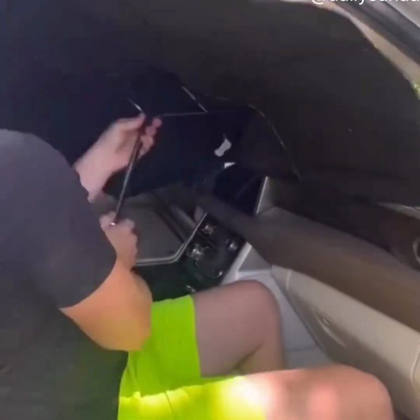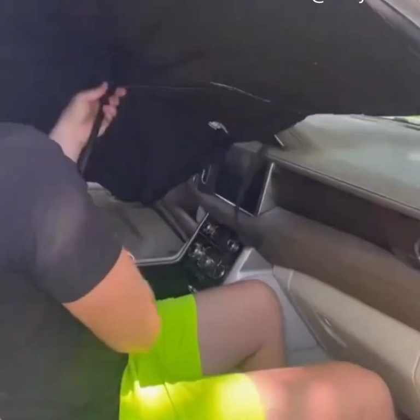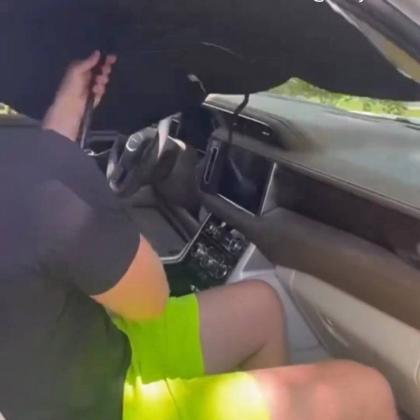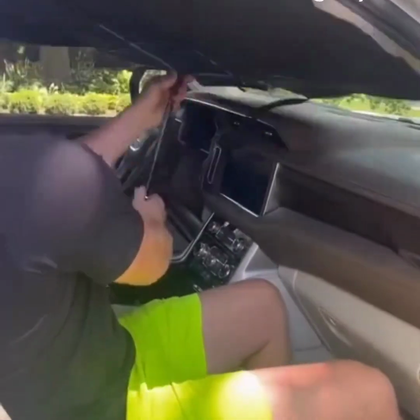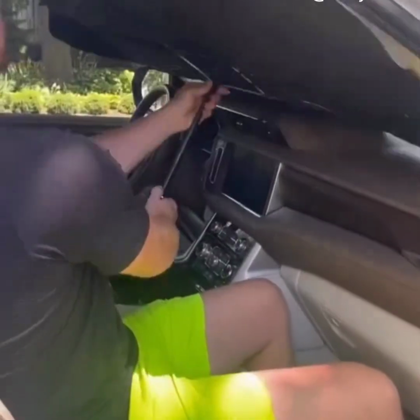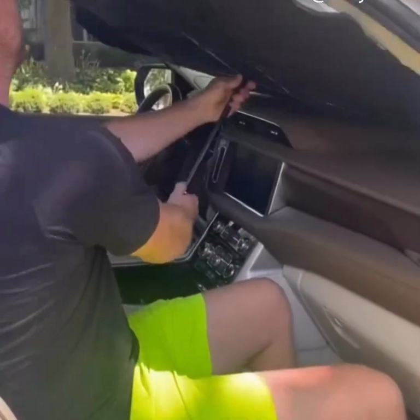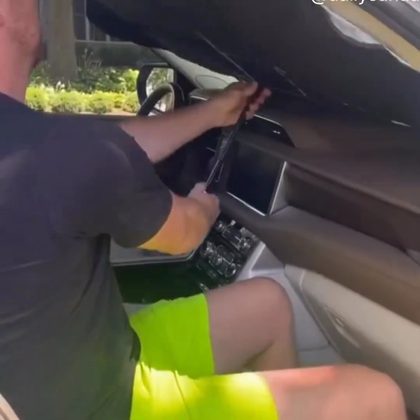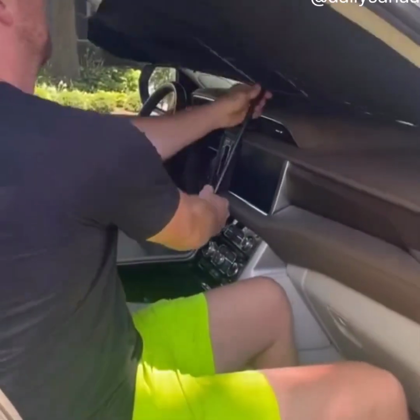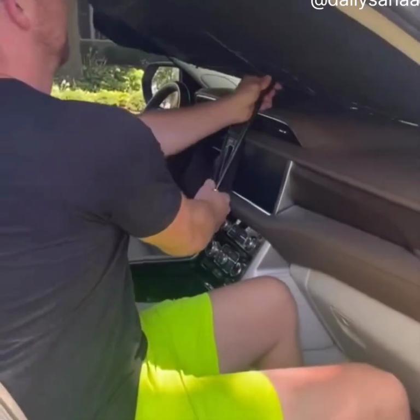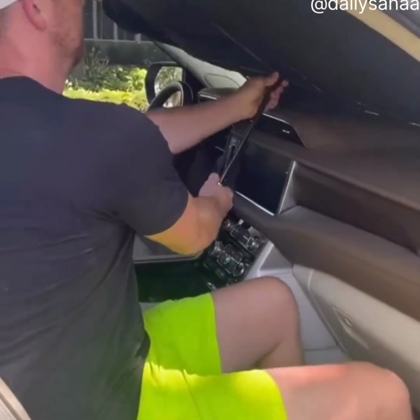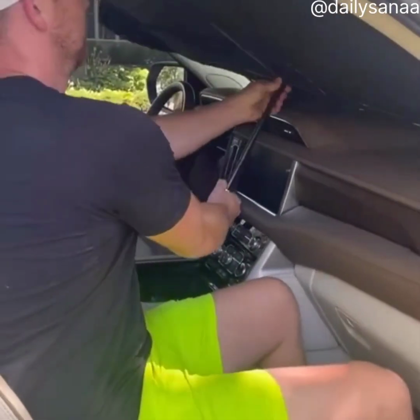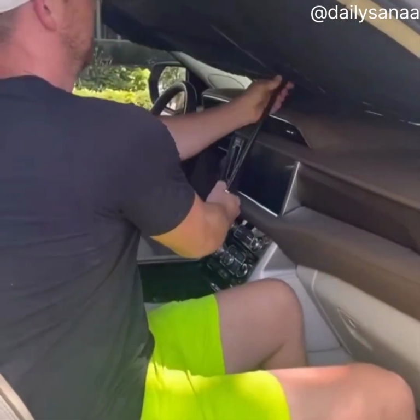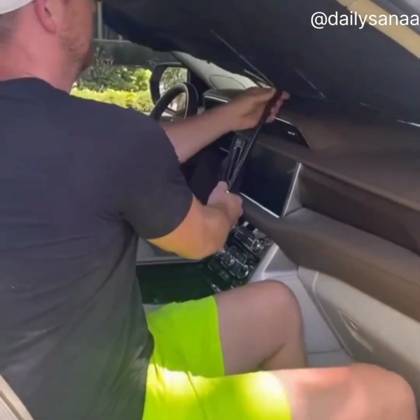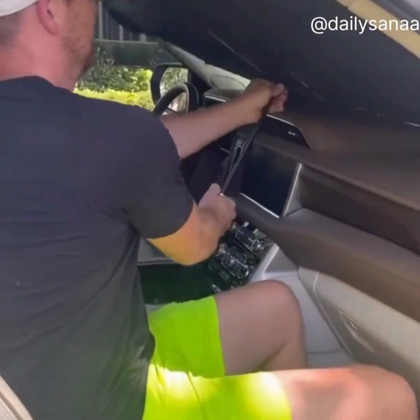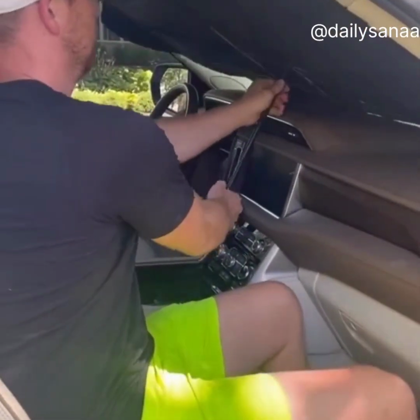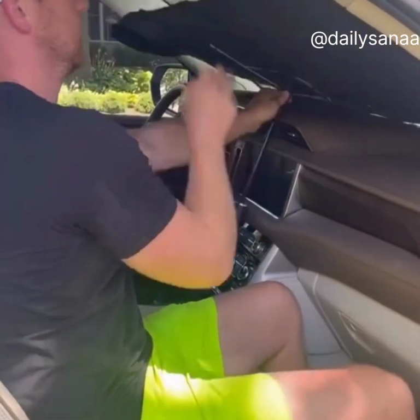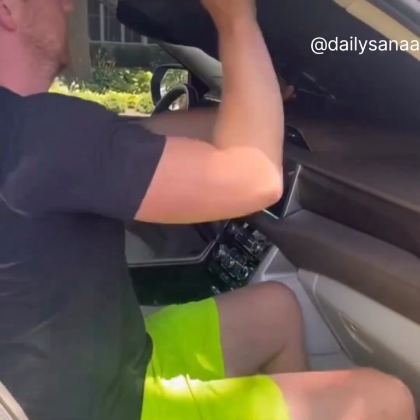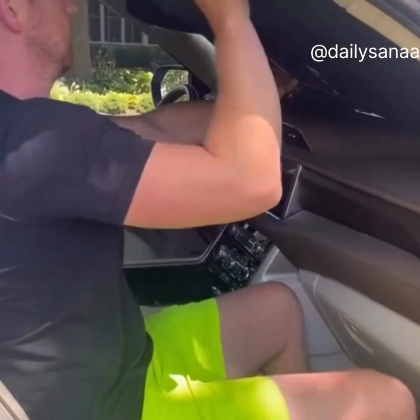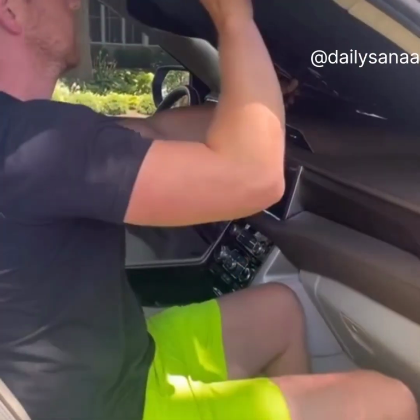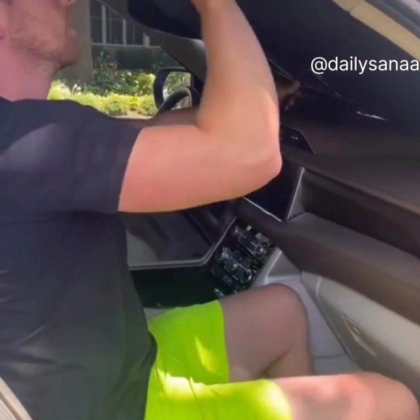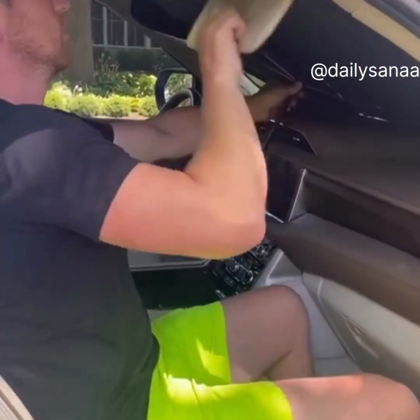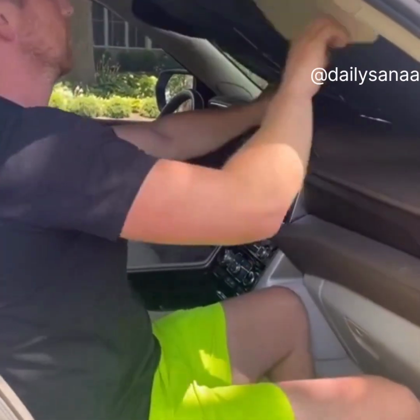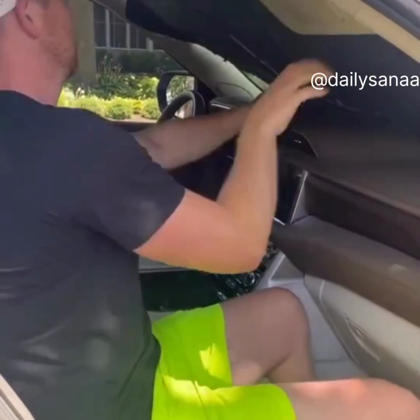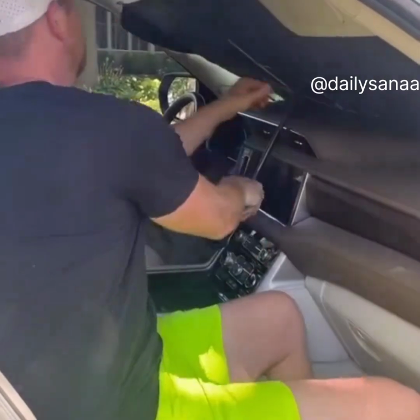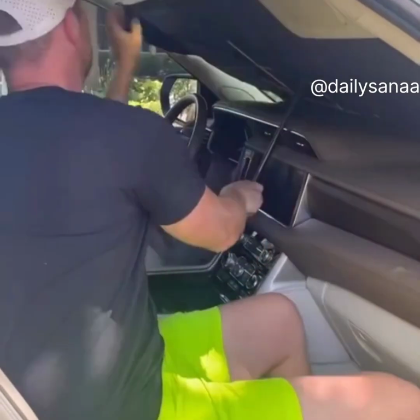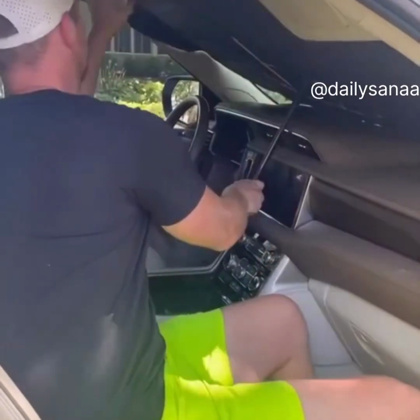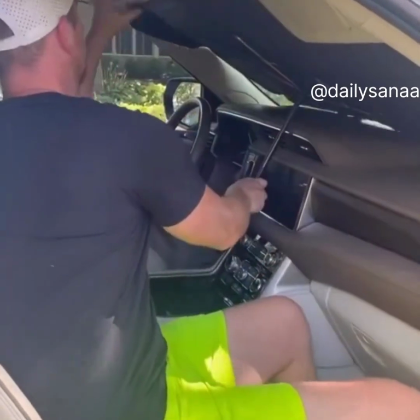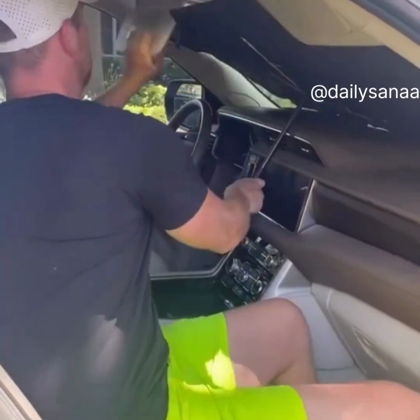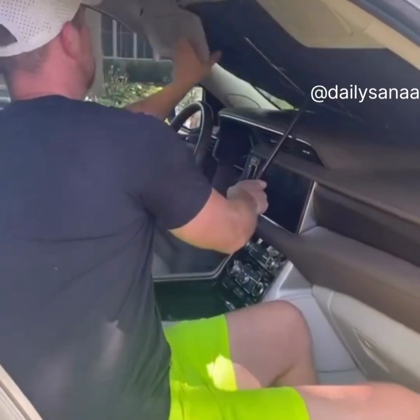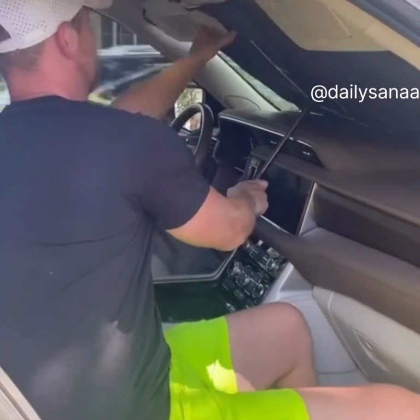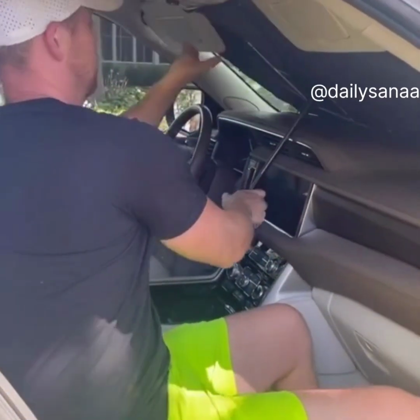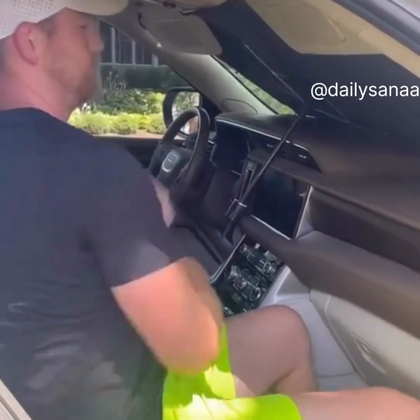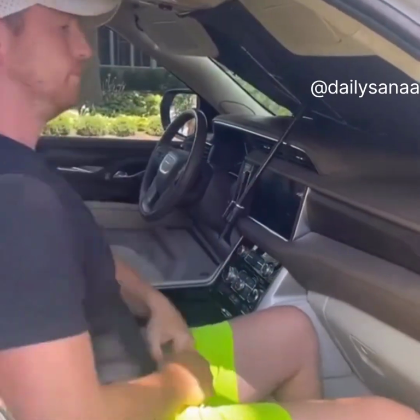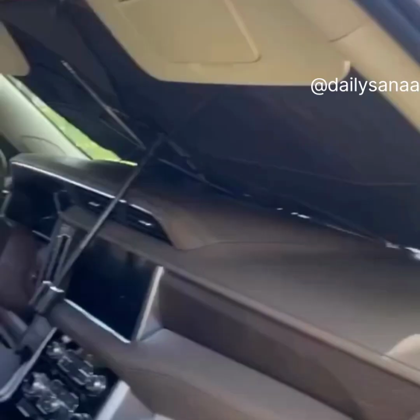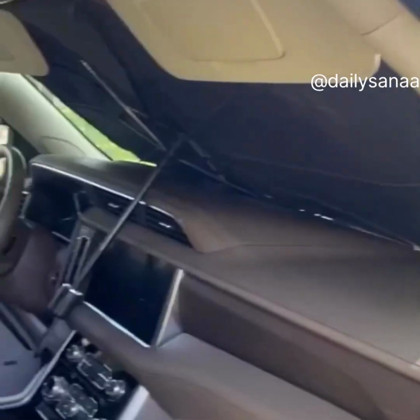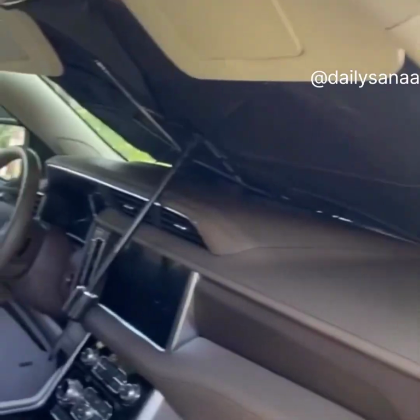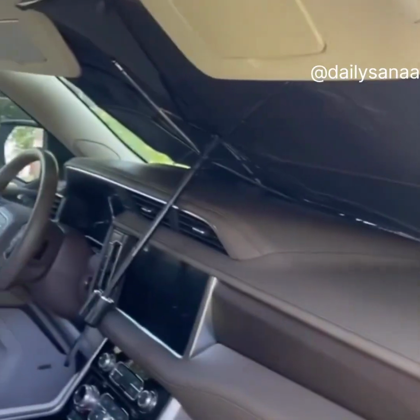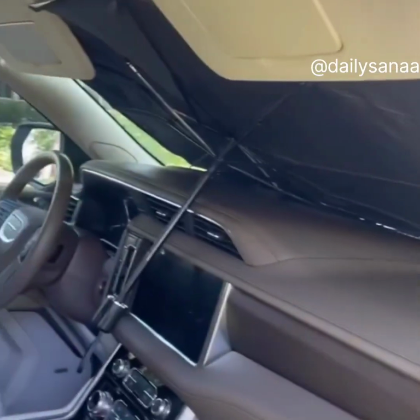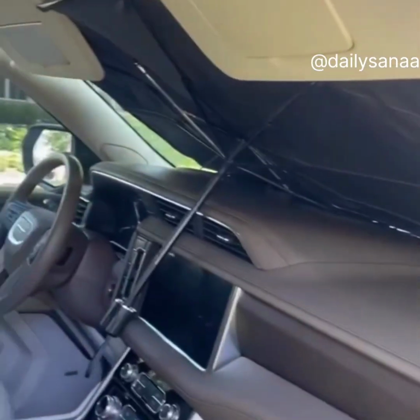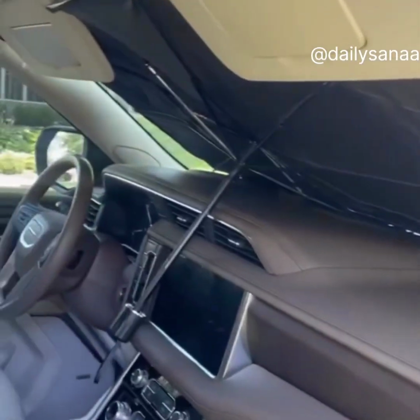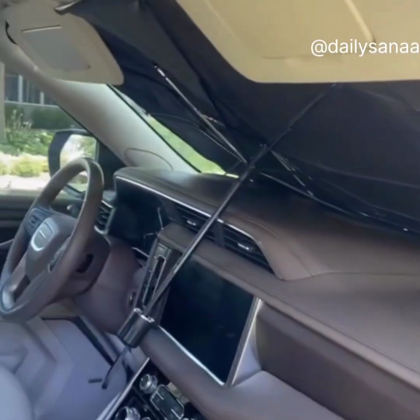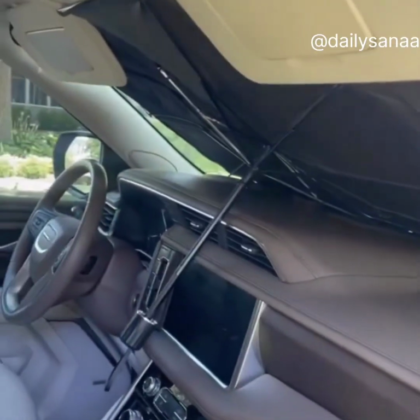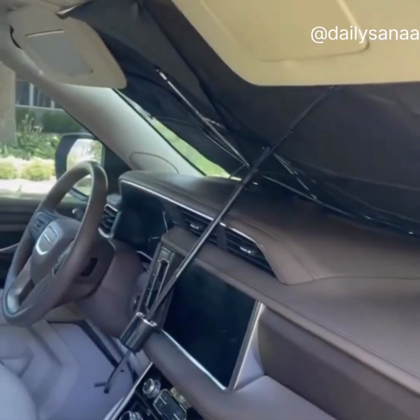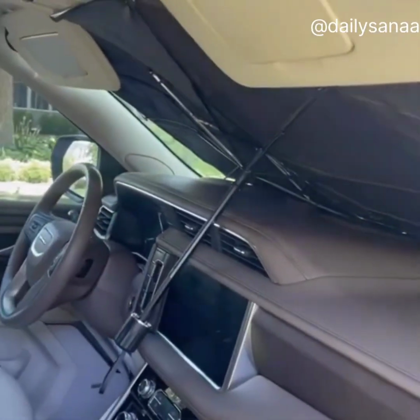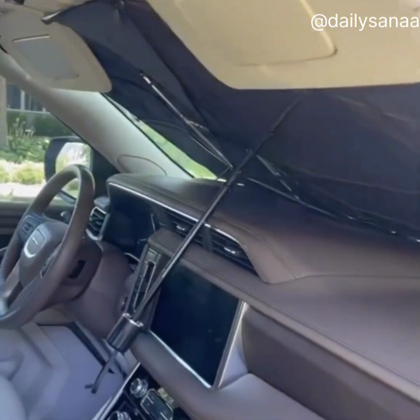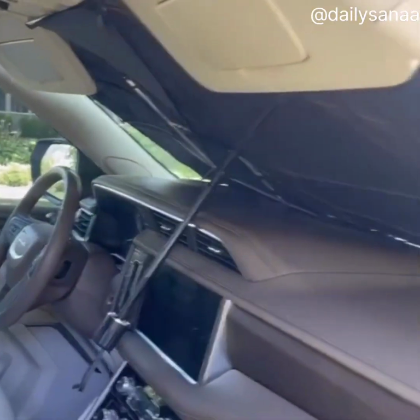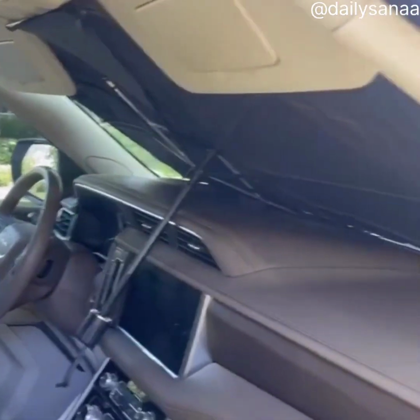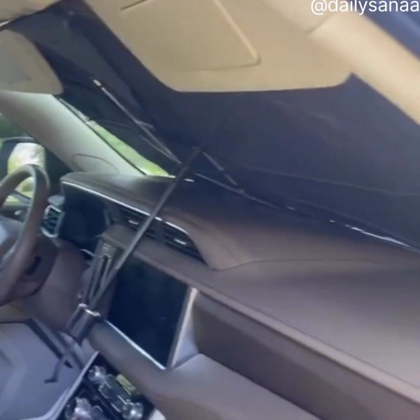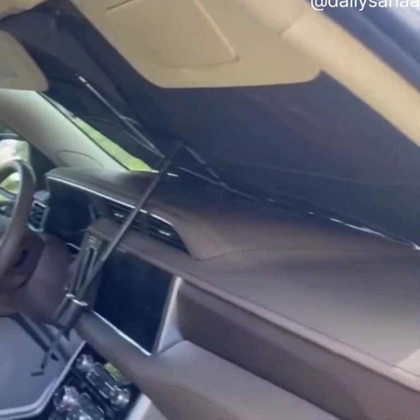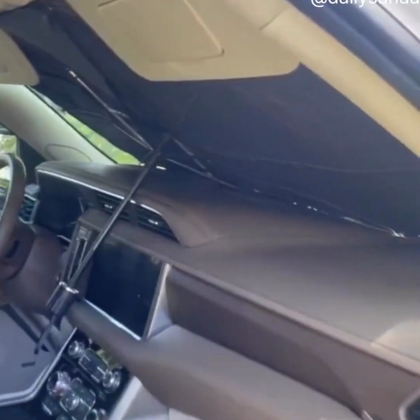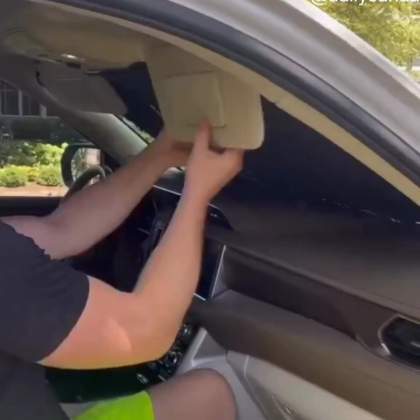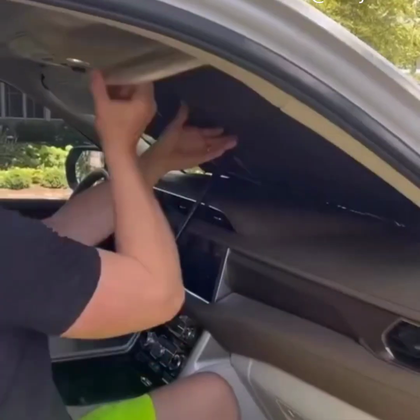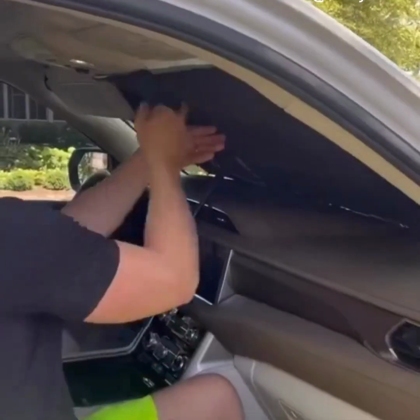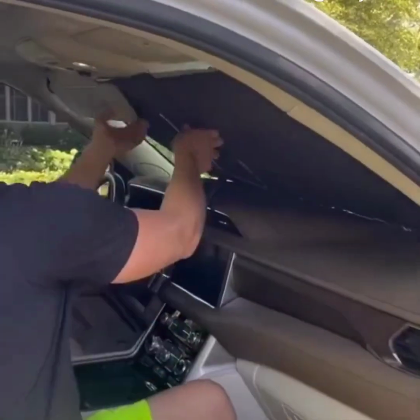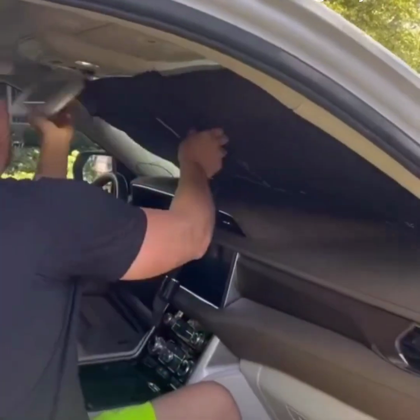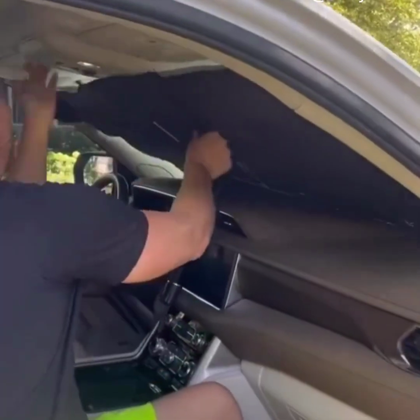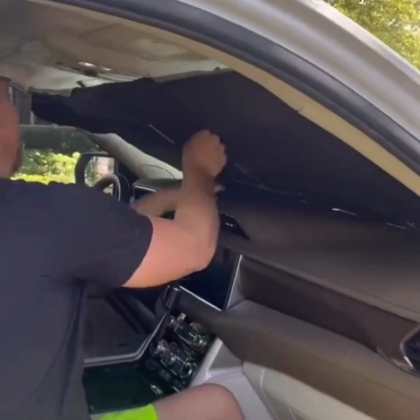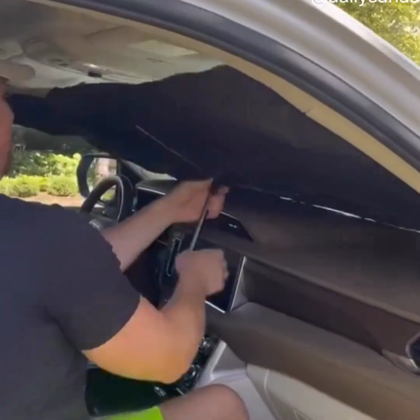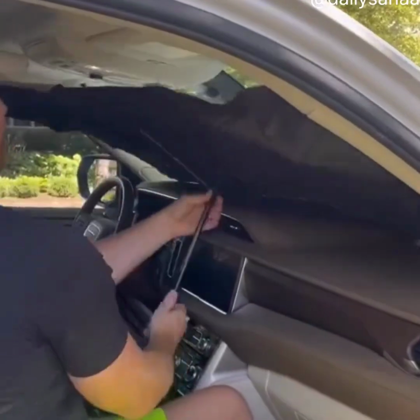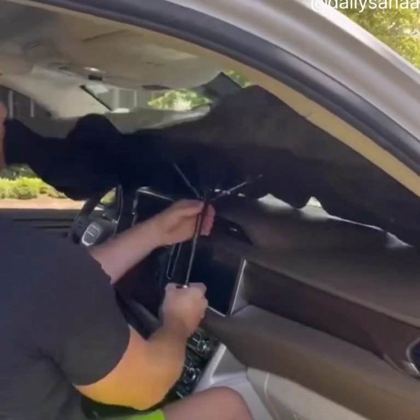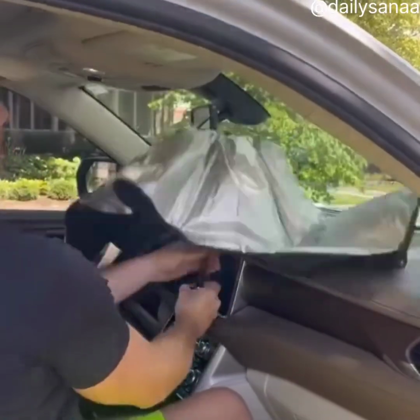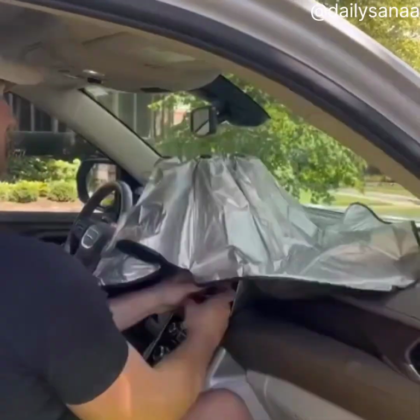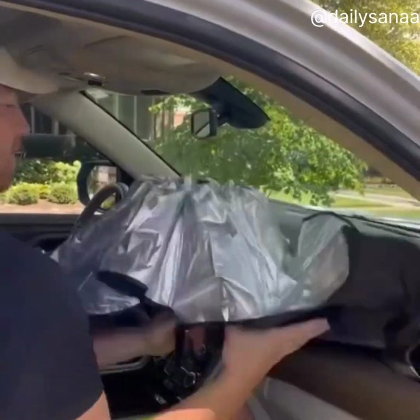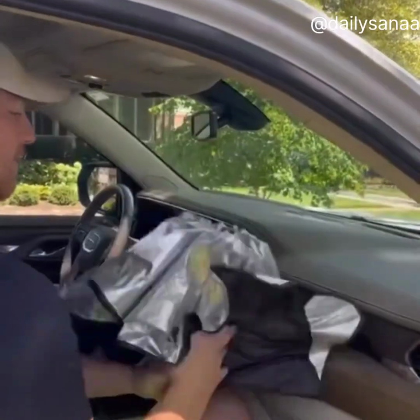This one opens and closes like an umbrella. It literally takes seconds to open and close, and stores tiny just like a pocket umbrella.